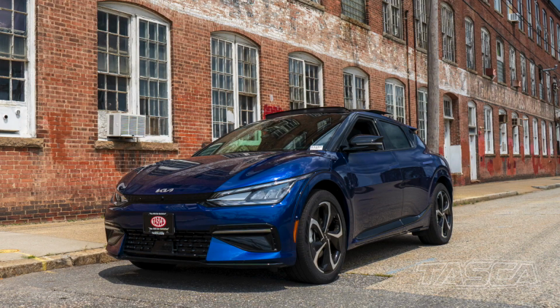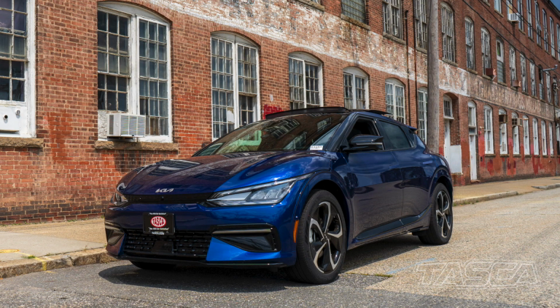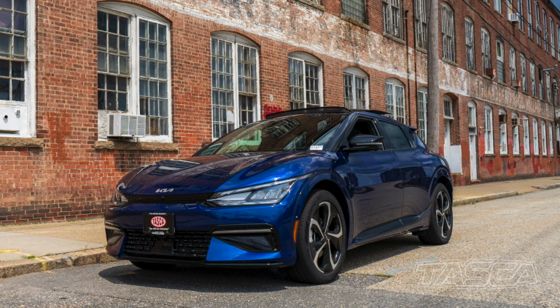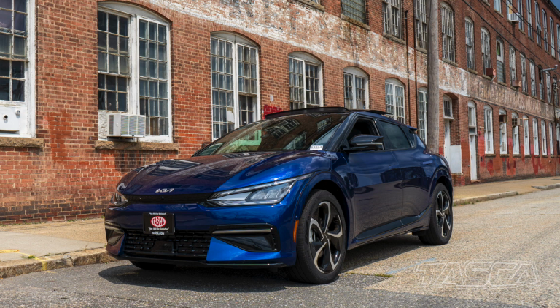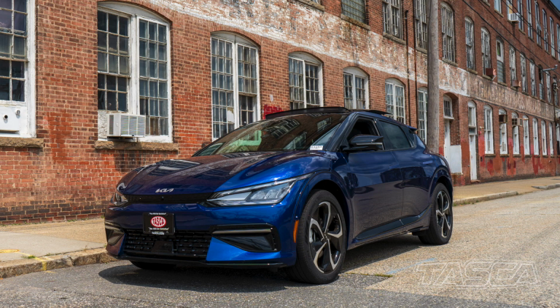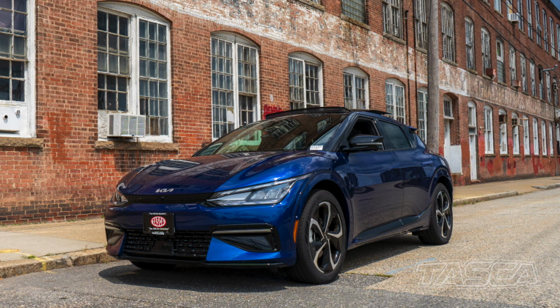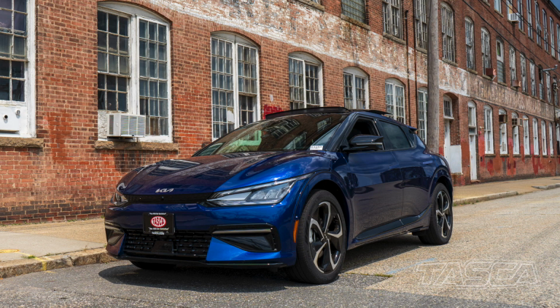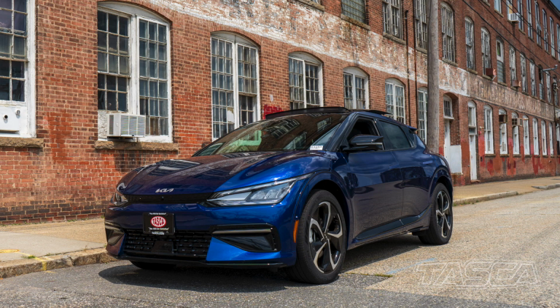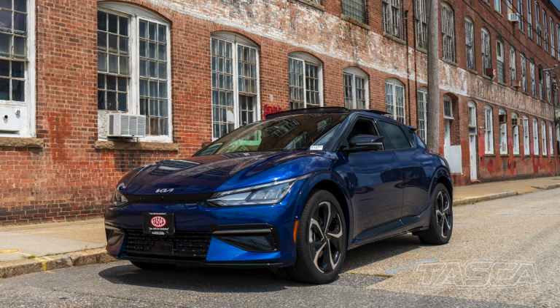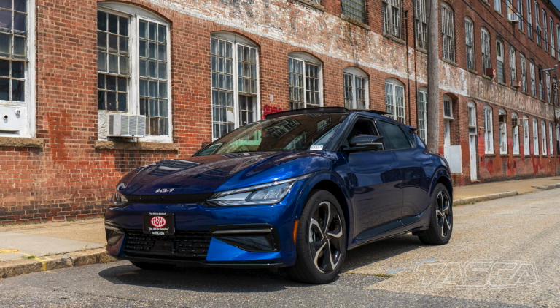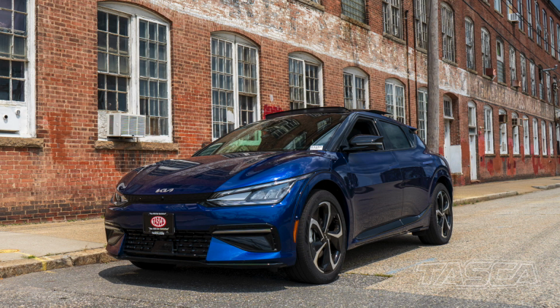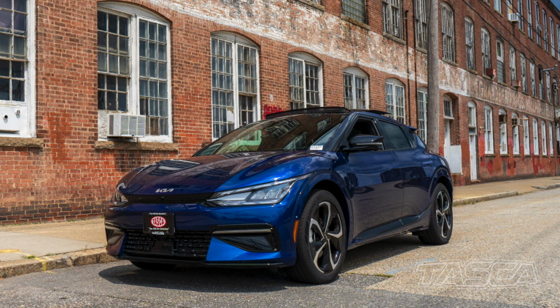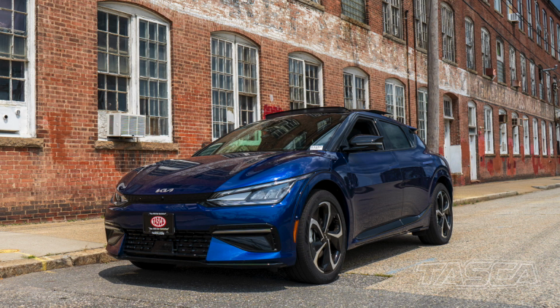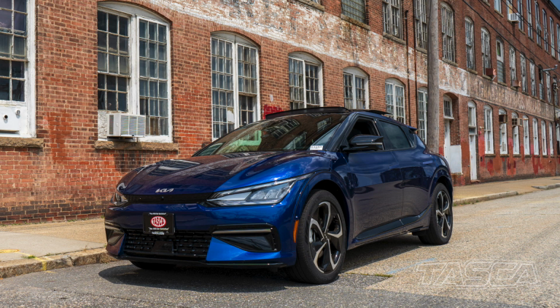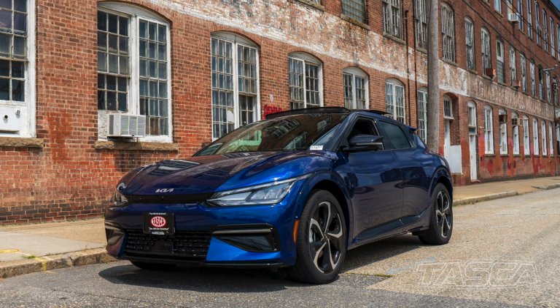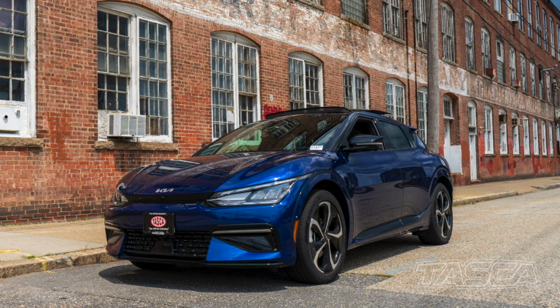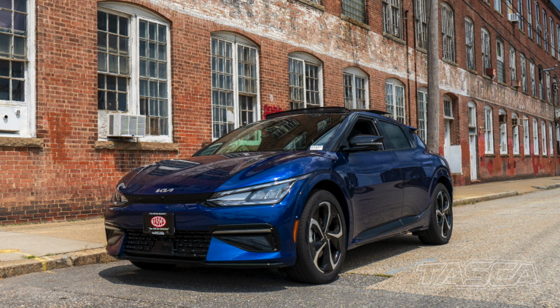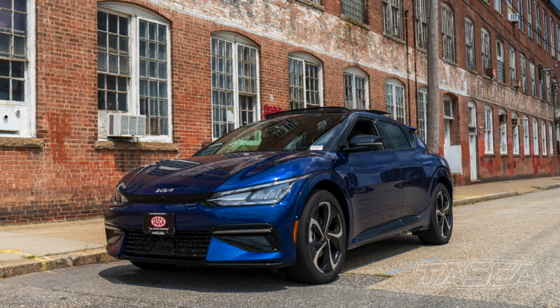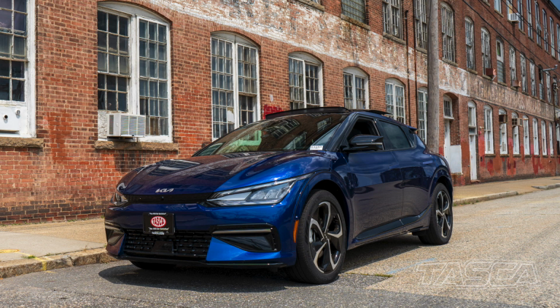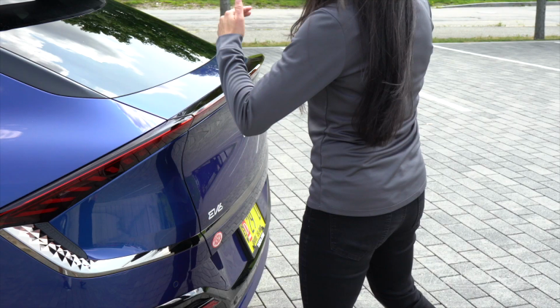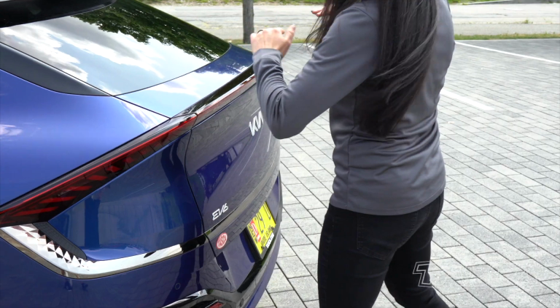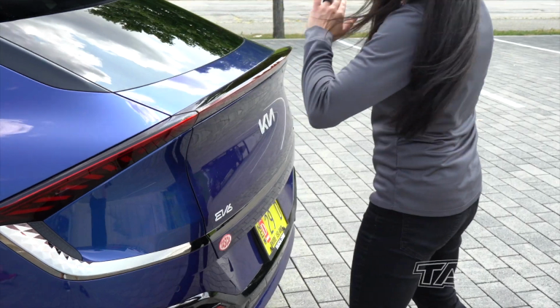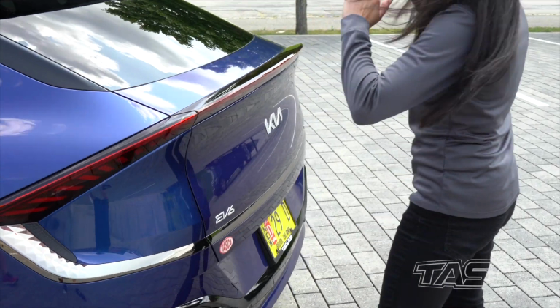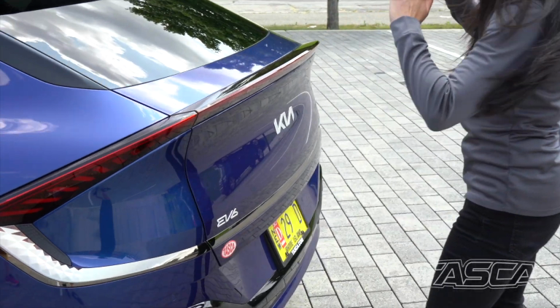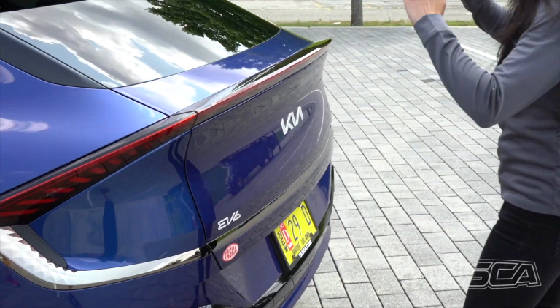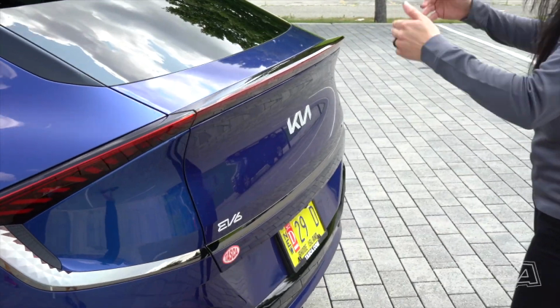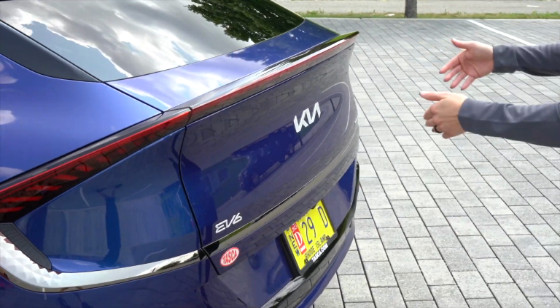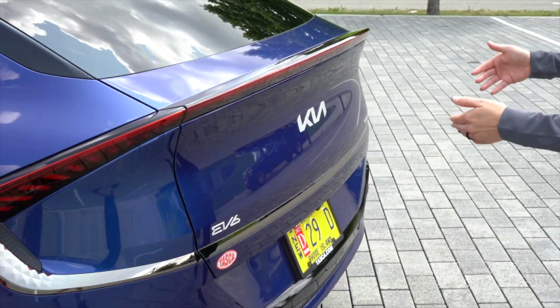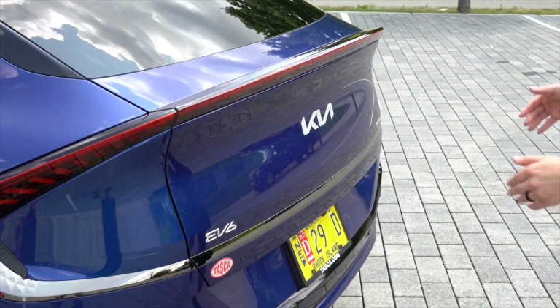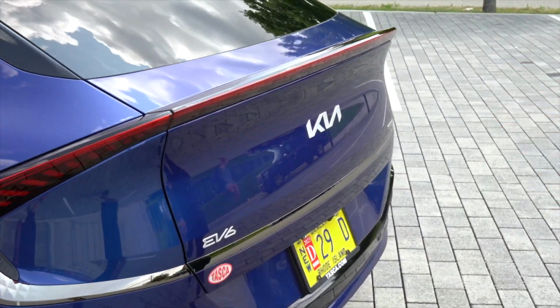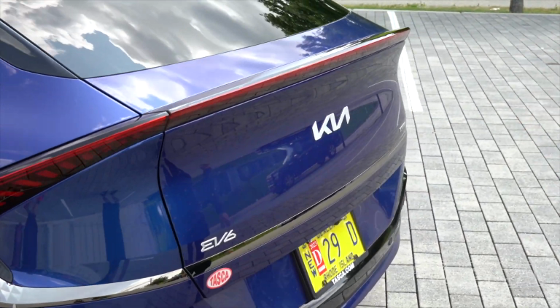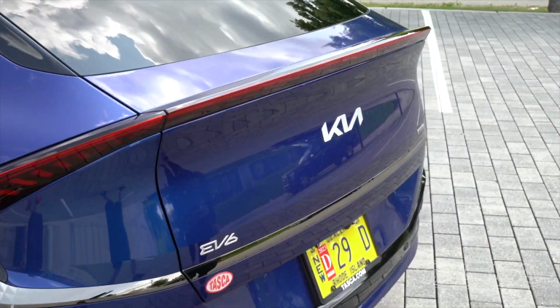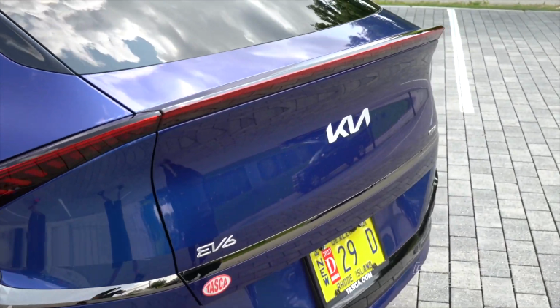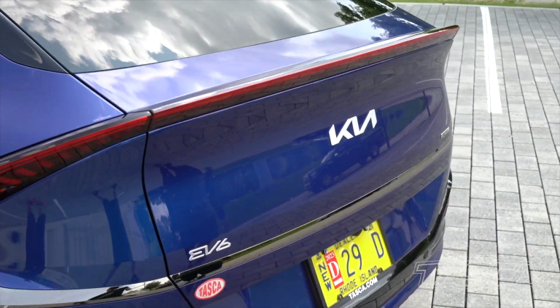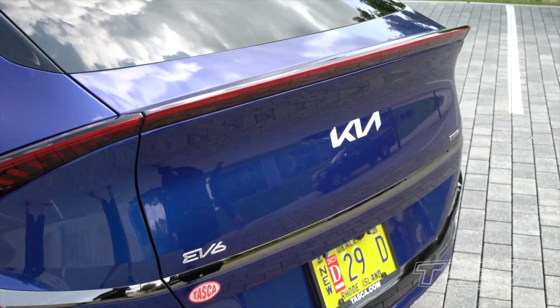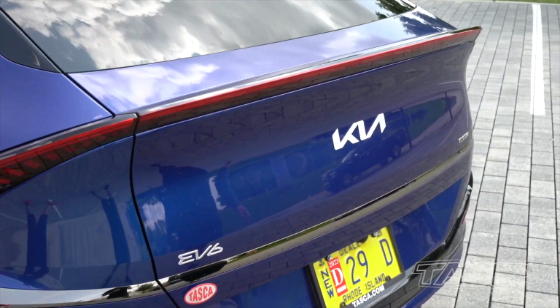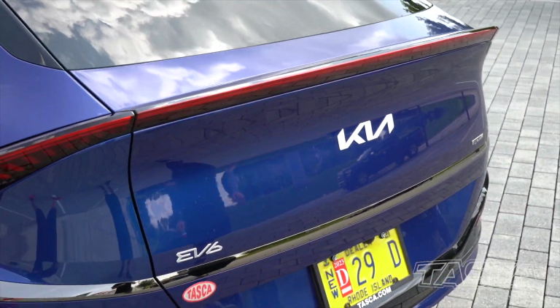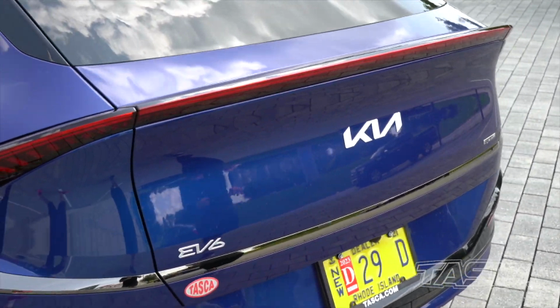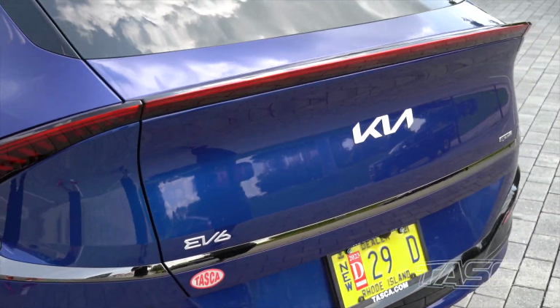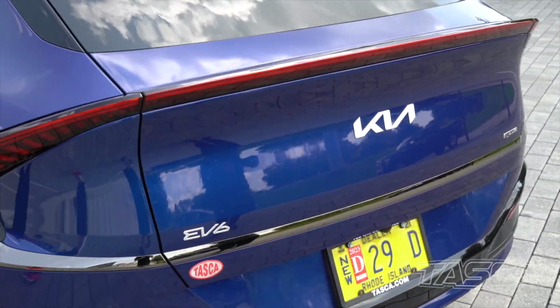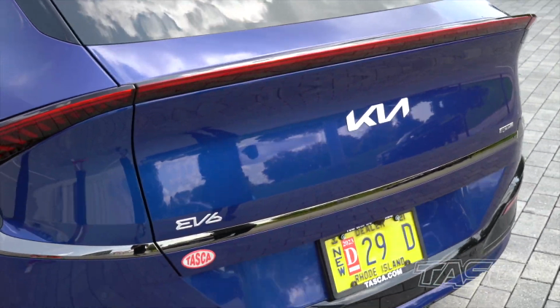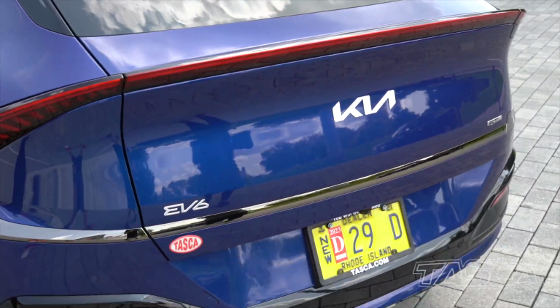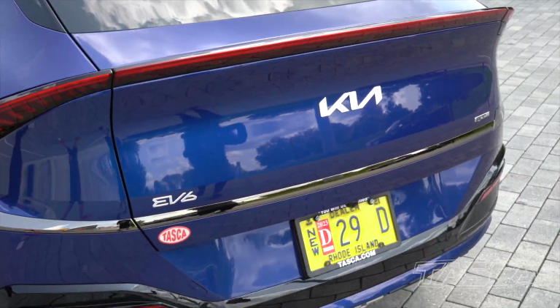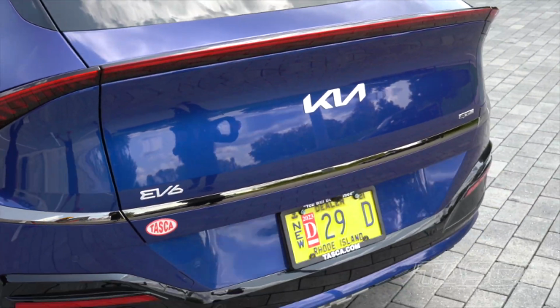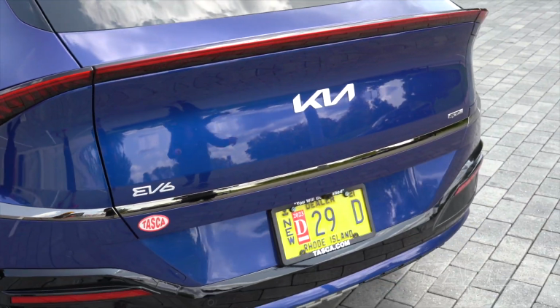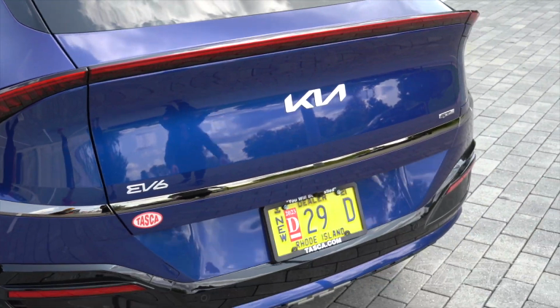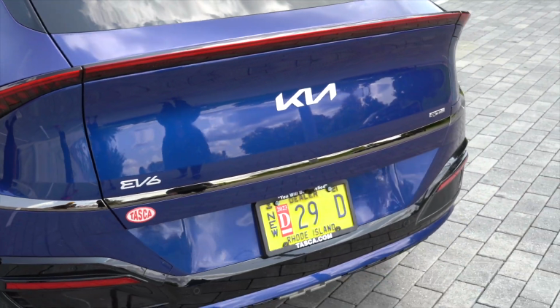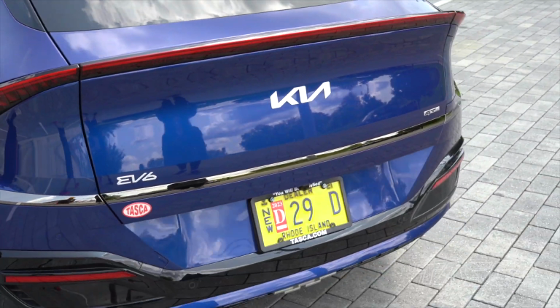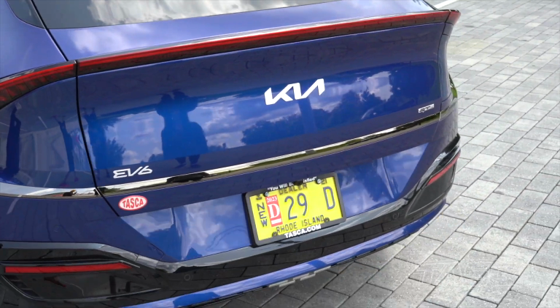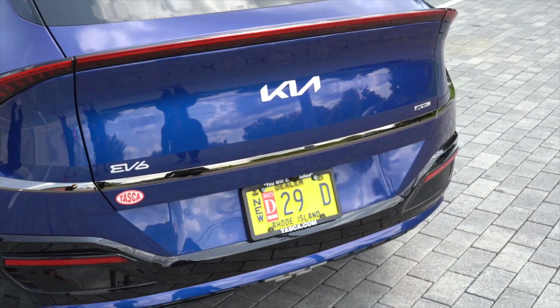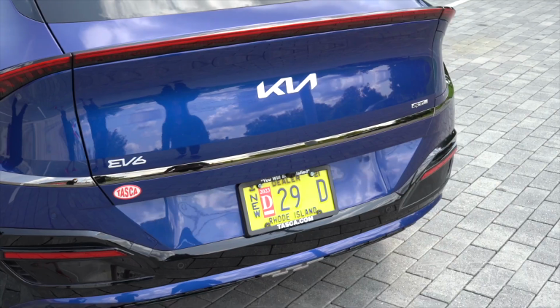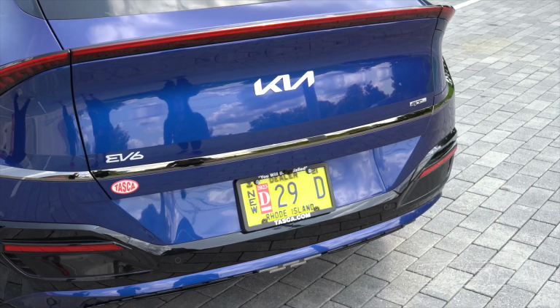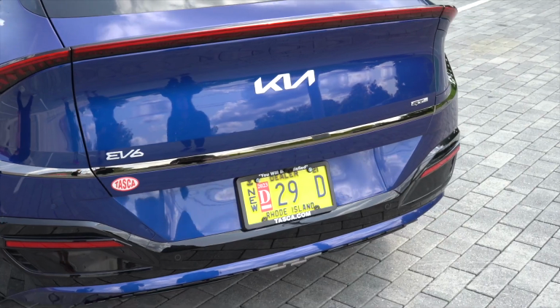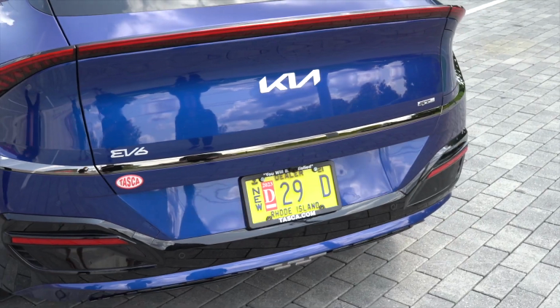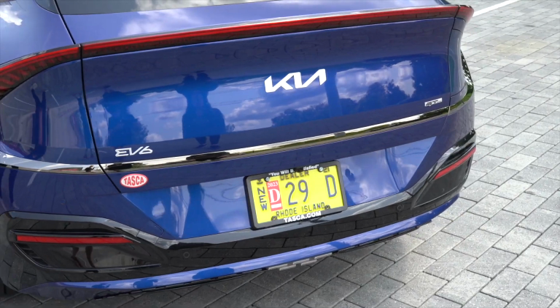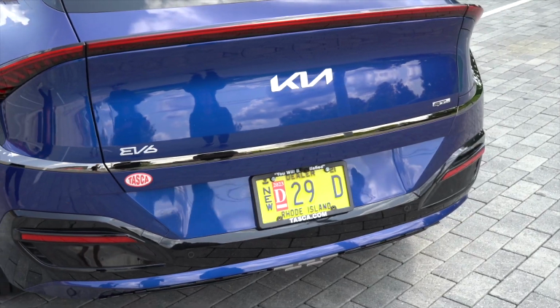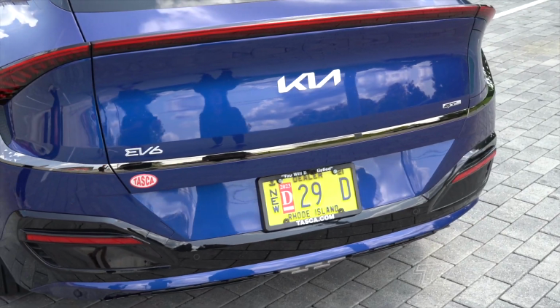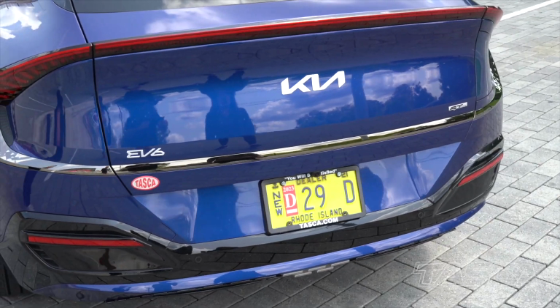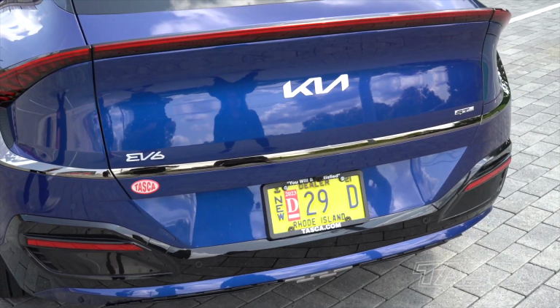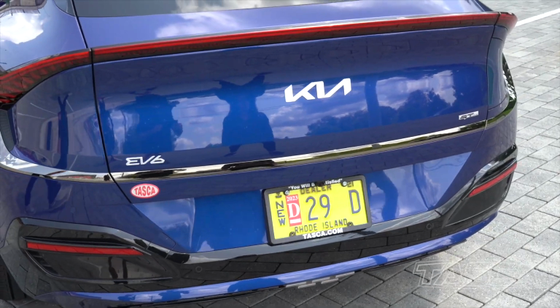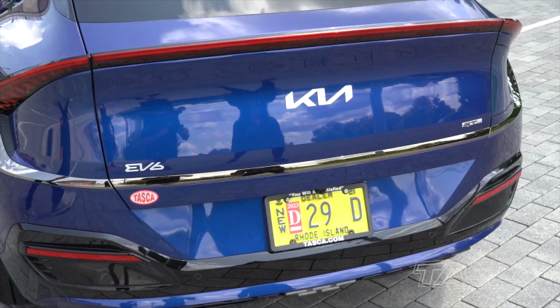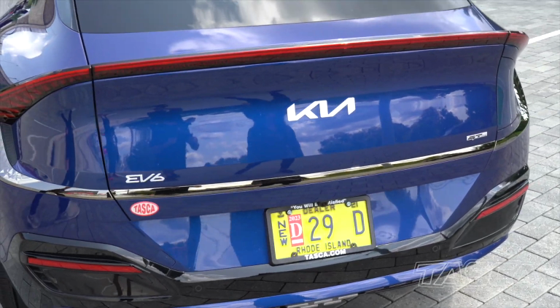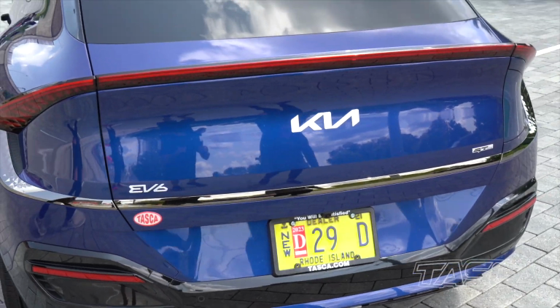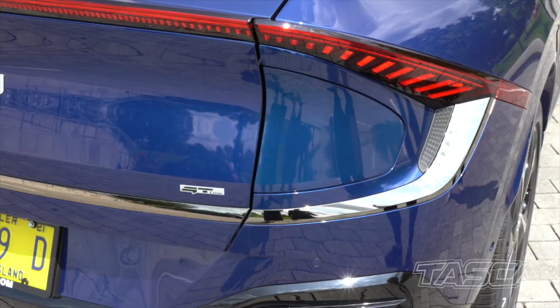Very sleek aerodynamic design down to the back end, a lot less drag here, all LED appointments on the rear of the vehicle.